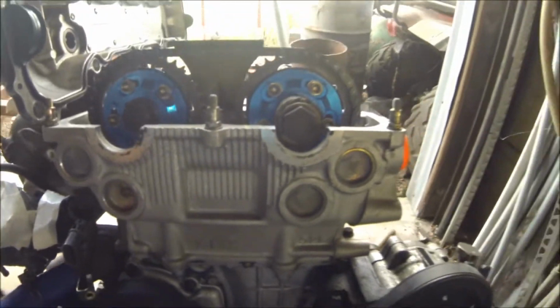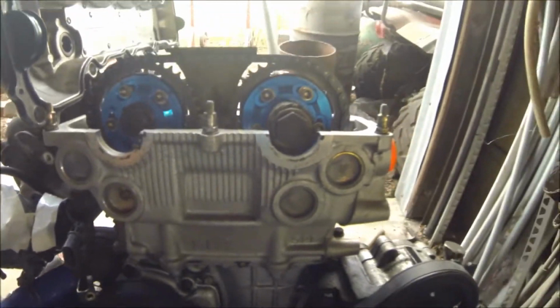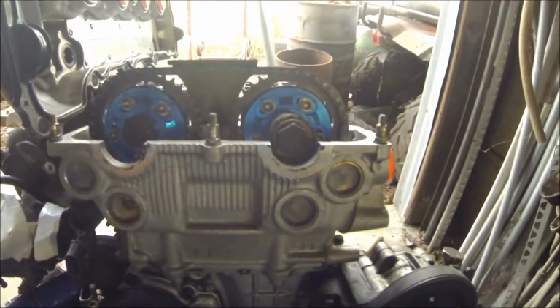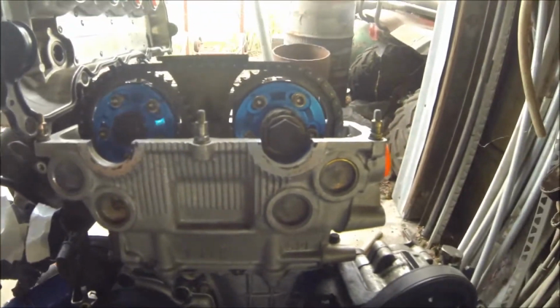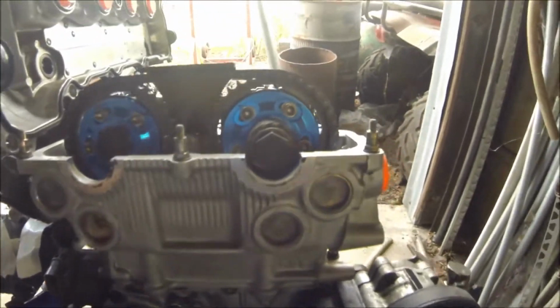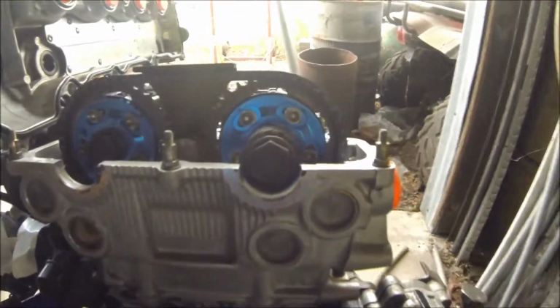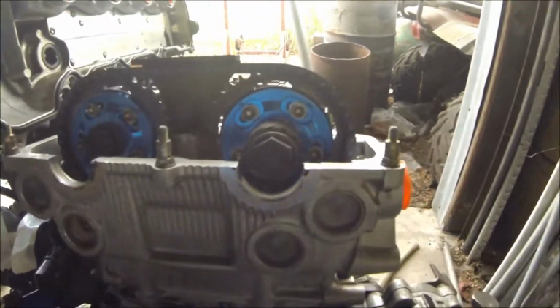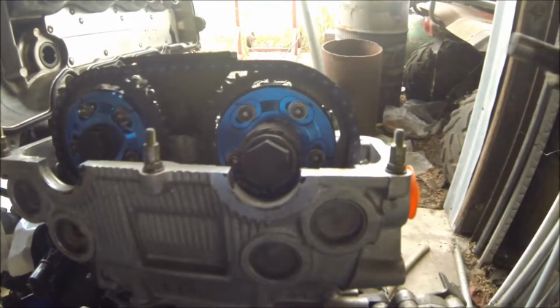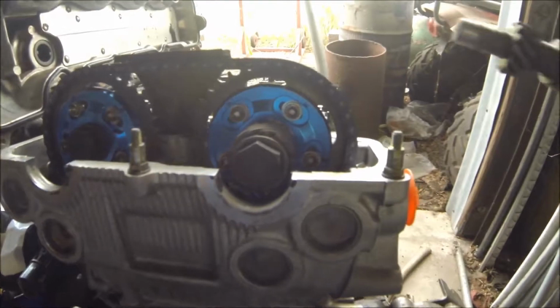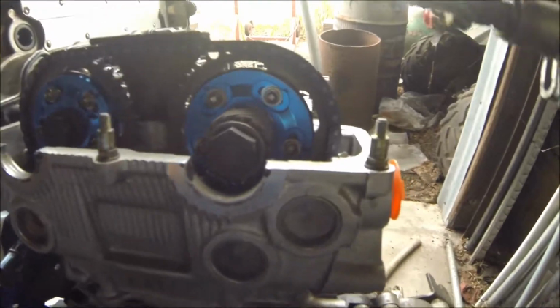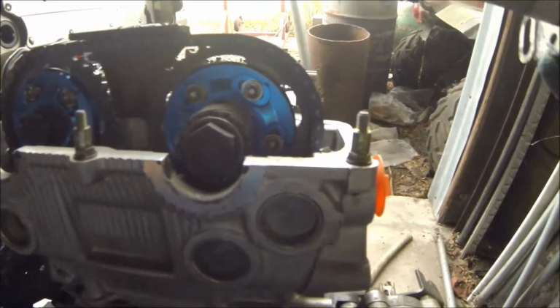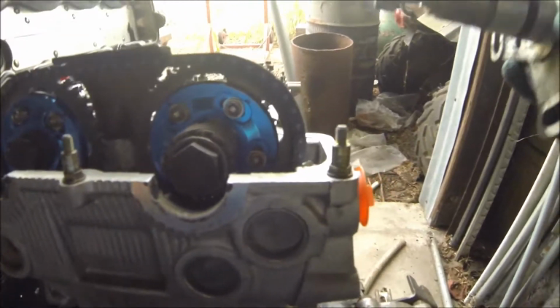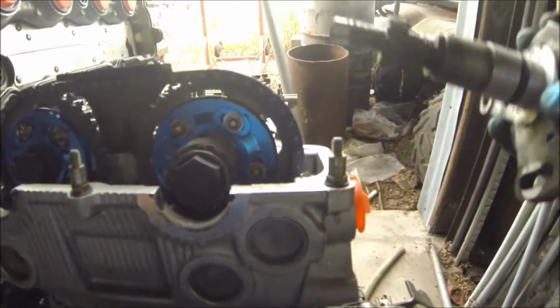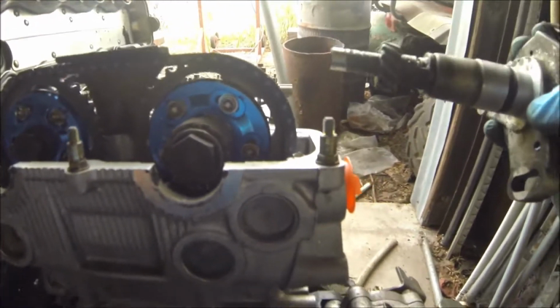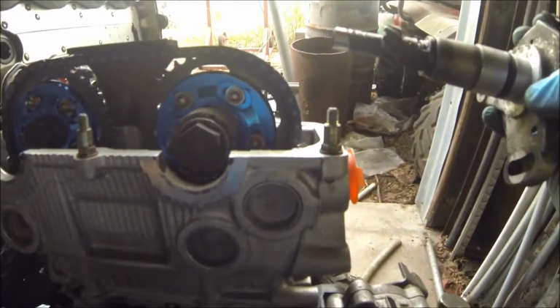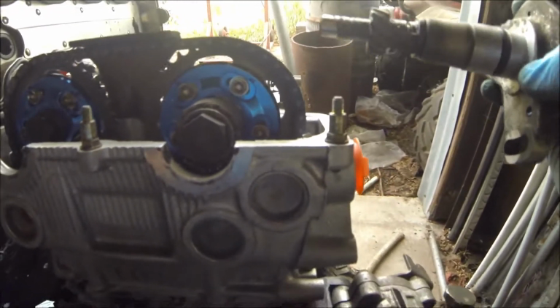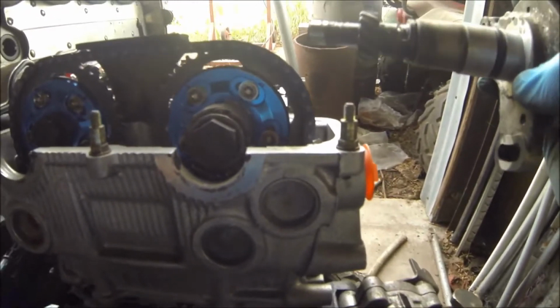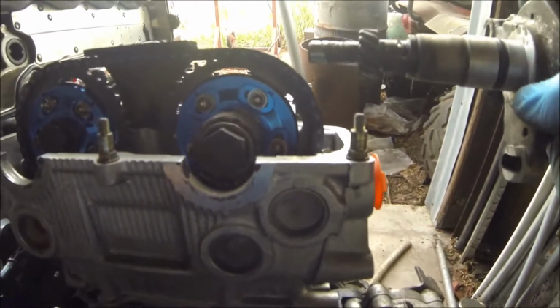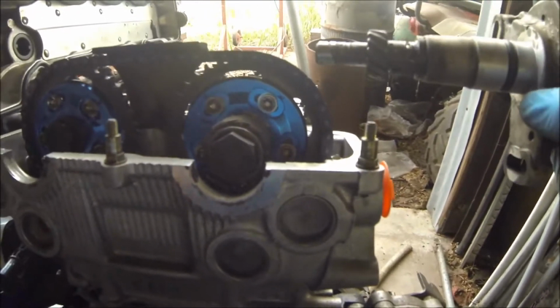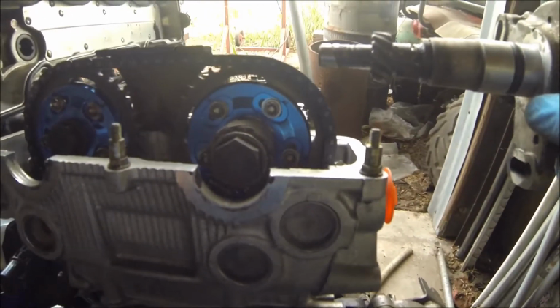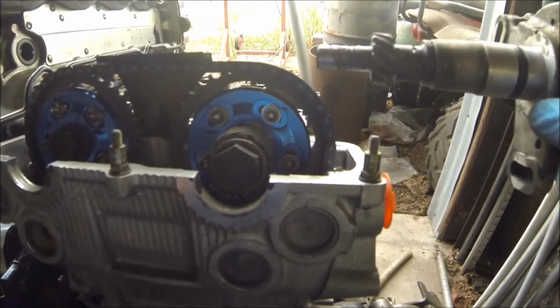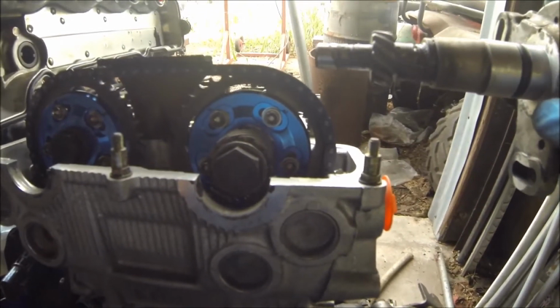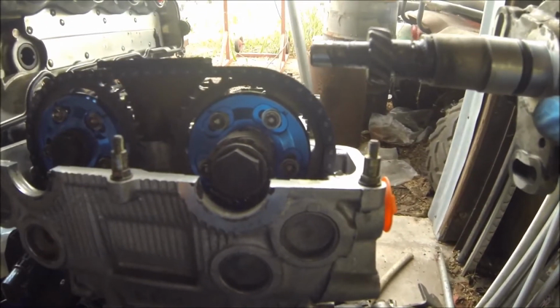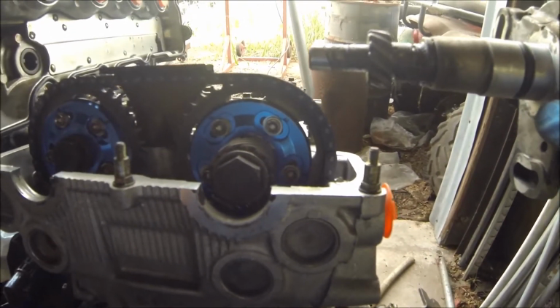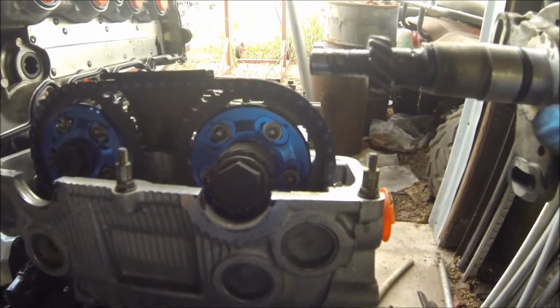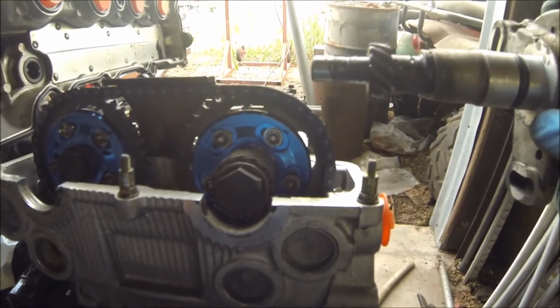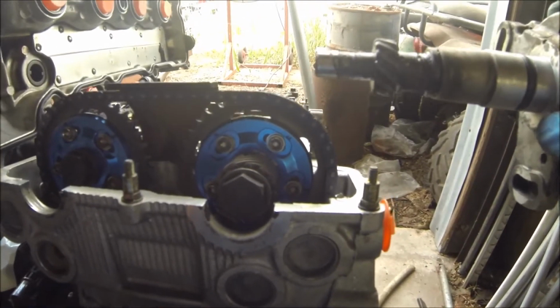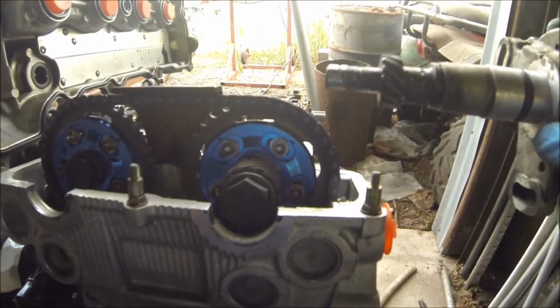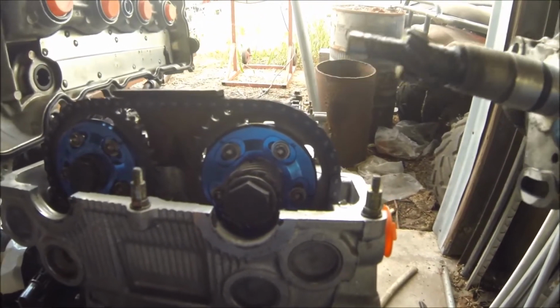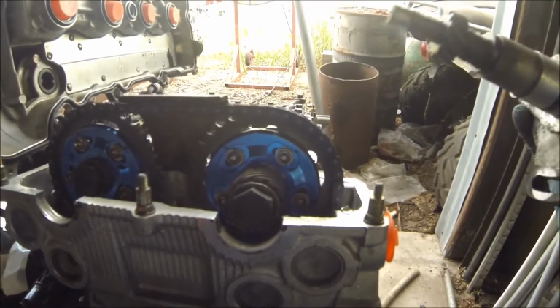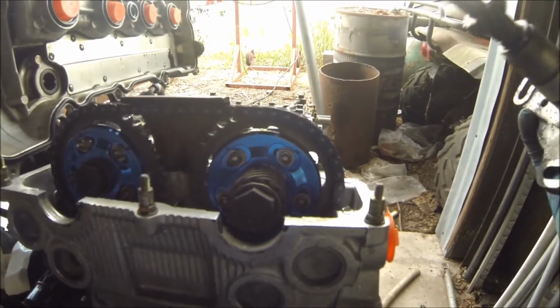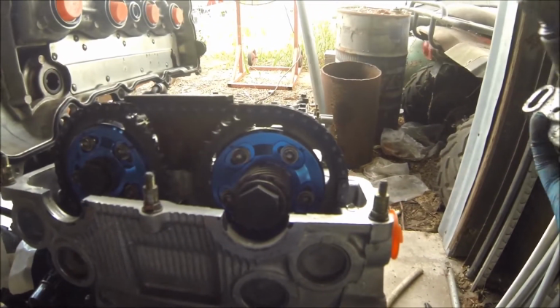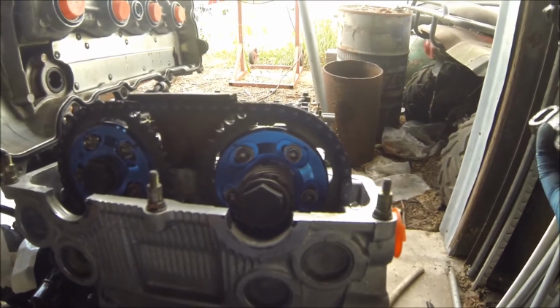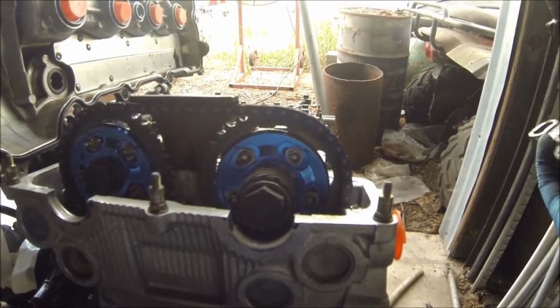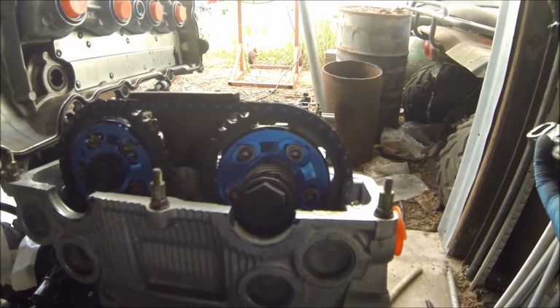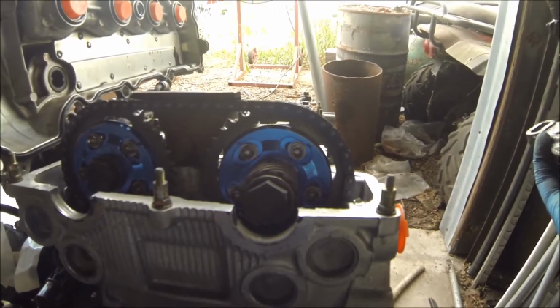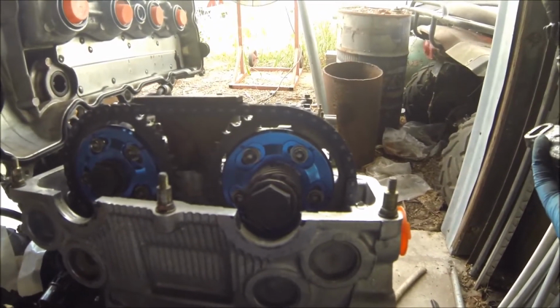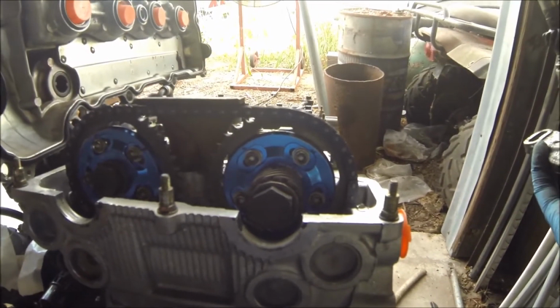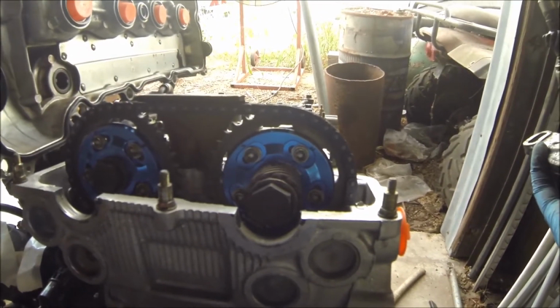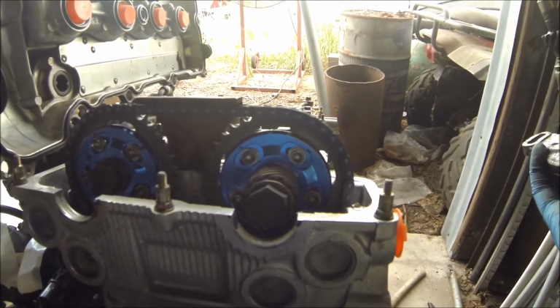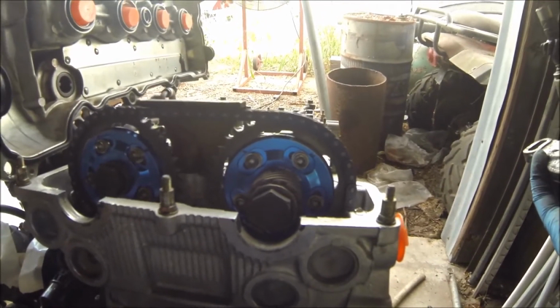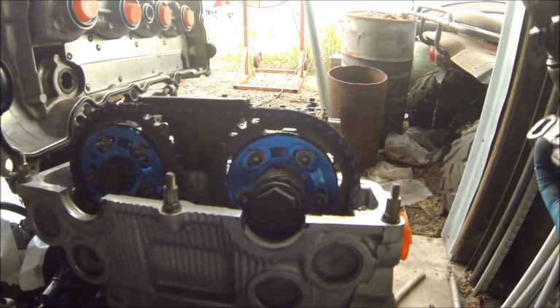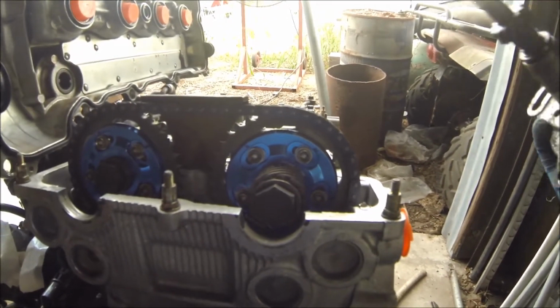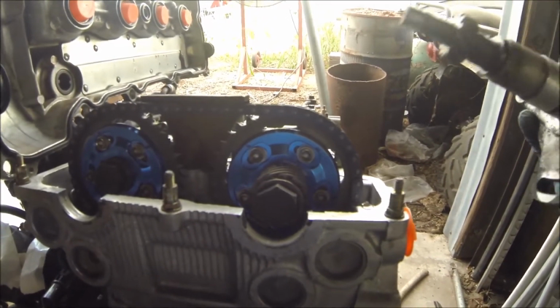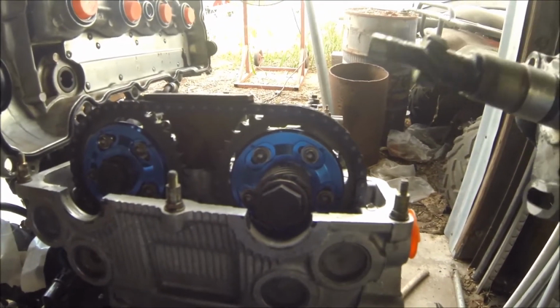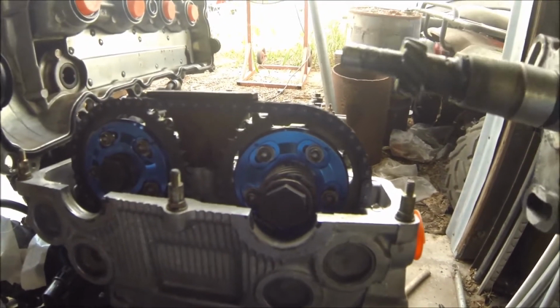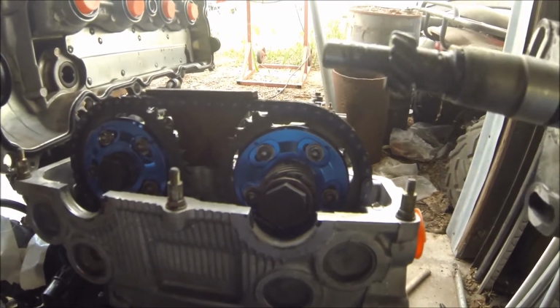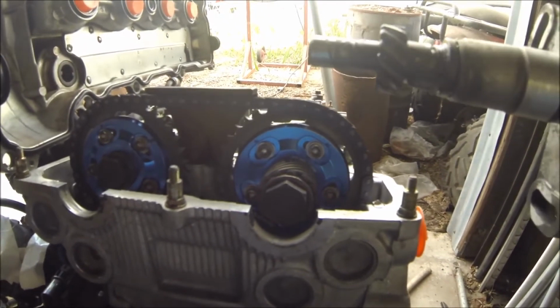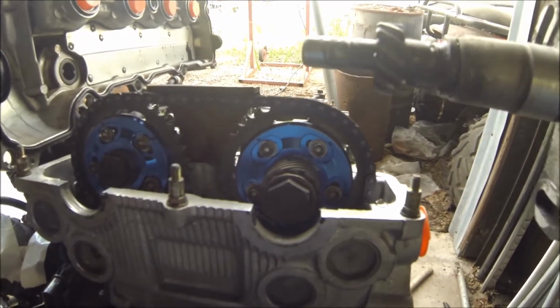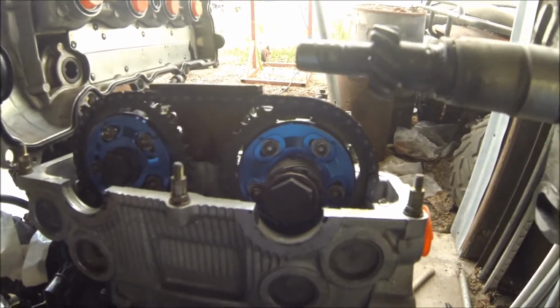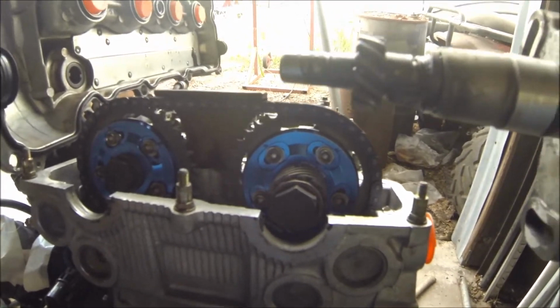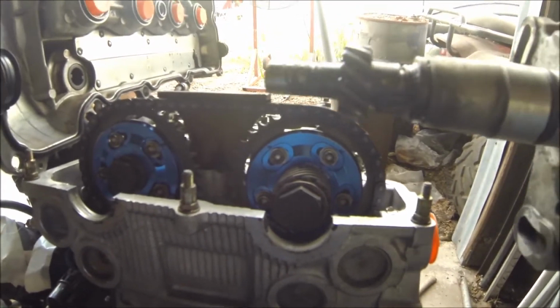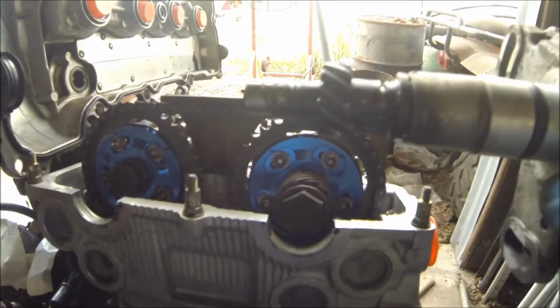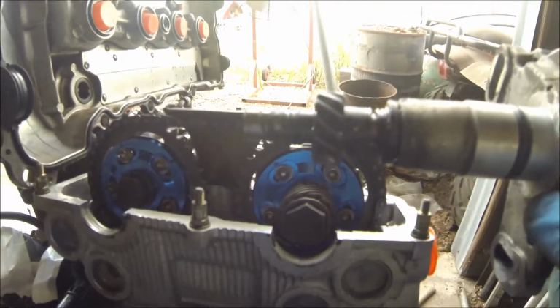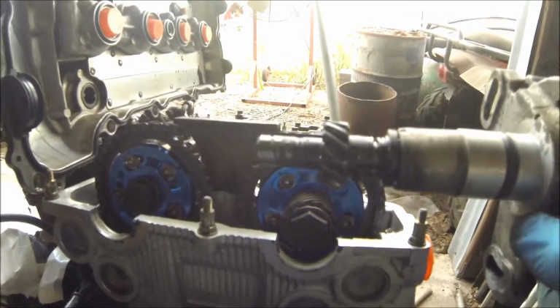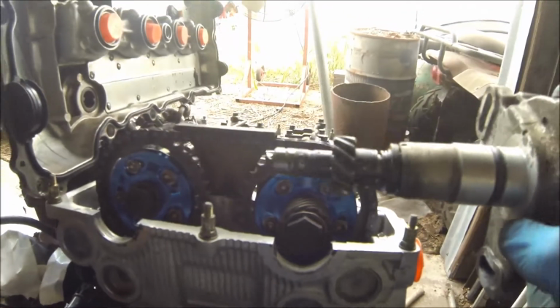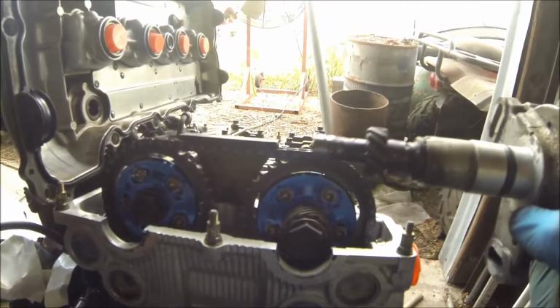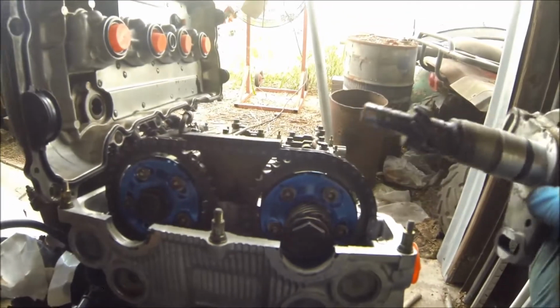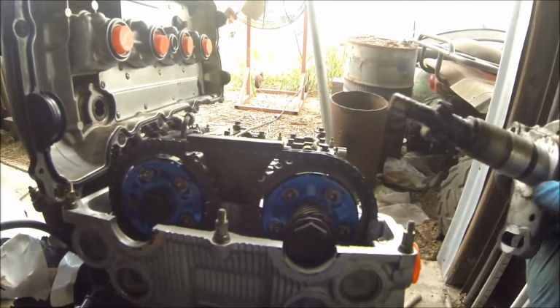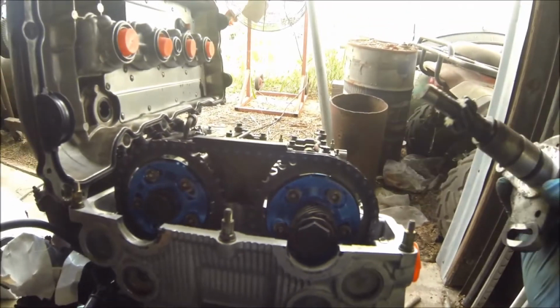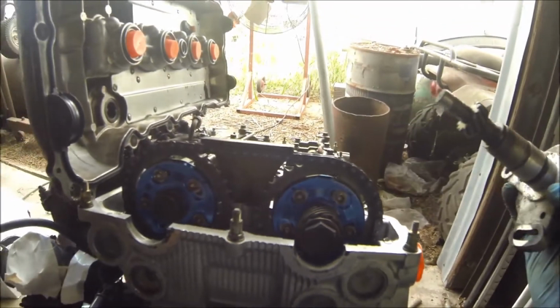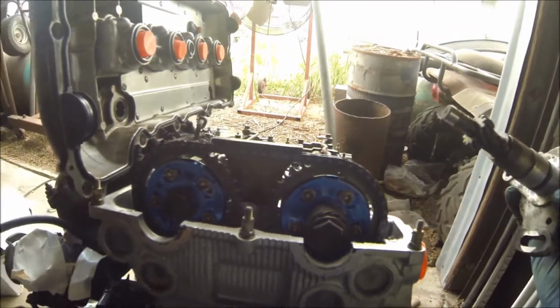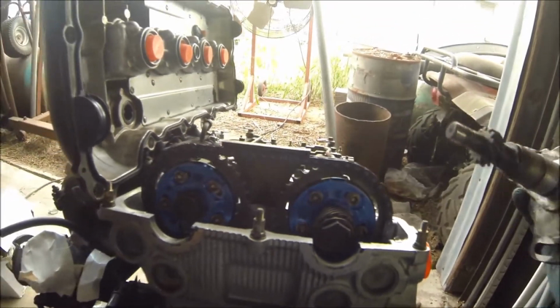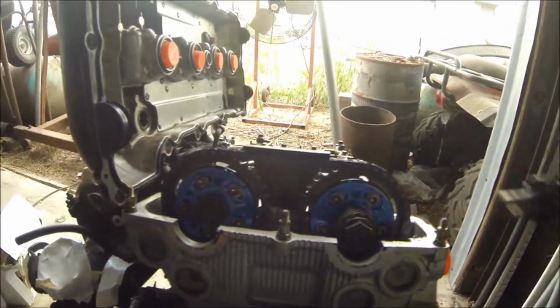What I'm gonna do right now is put on the timing cam angle sensor. I was watching this guy on YouTube so I'm gonna go based off of that, and I'll be back.